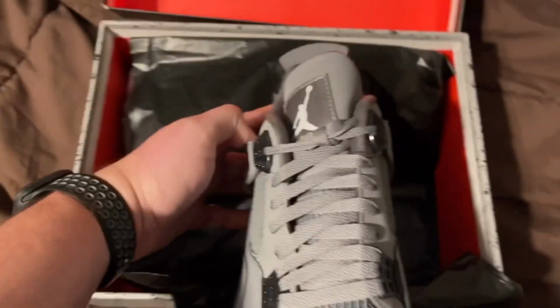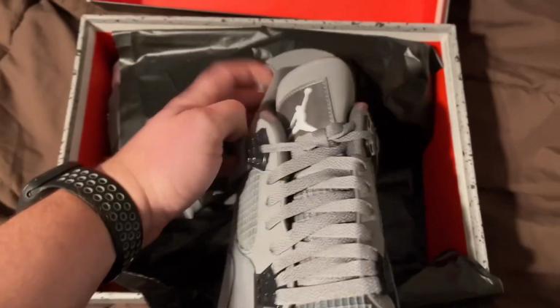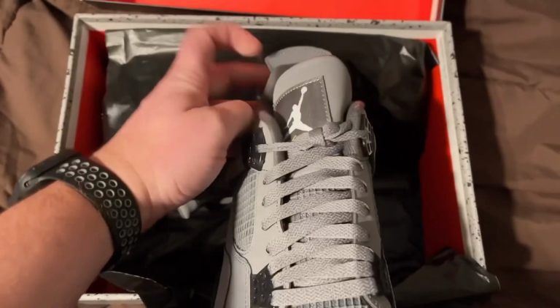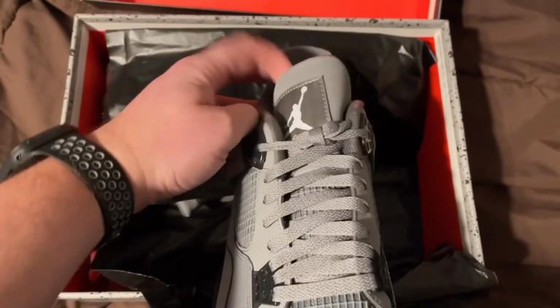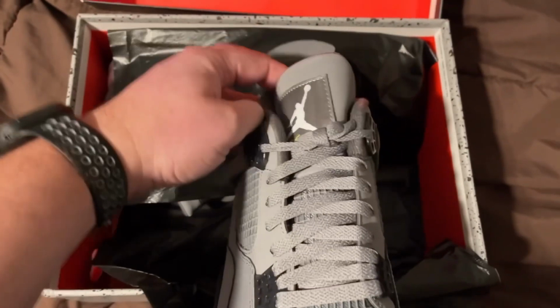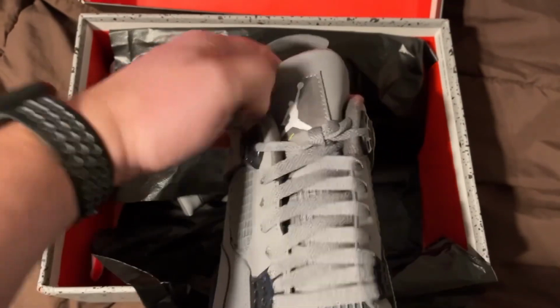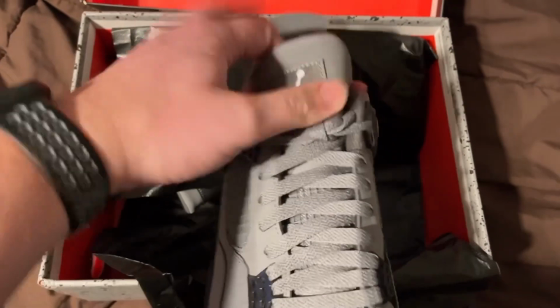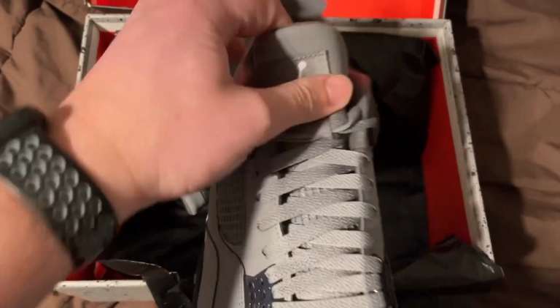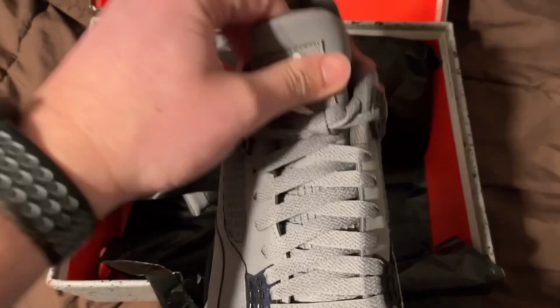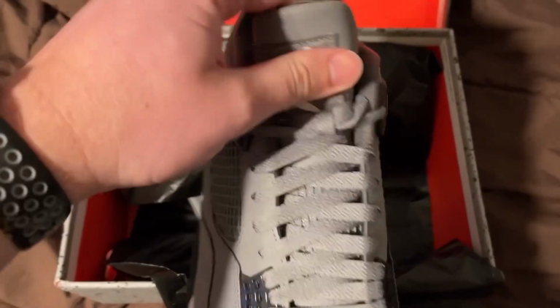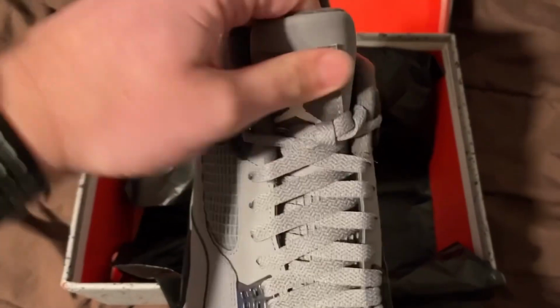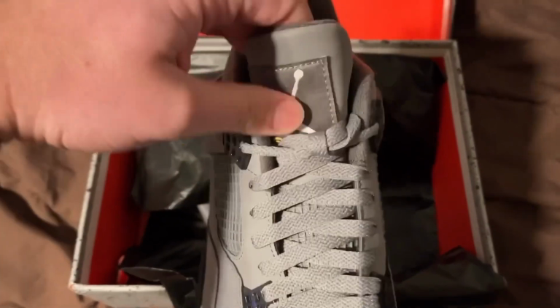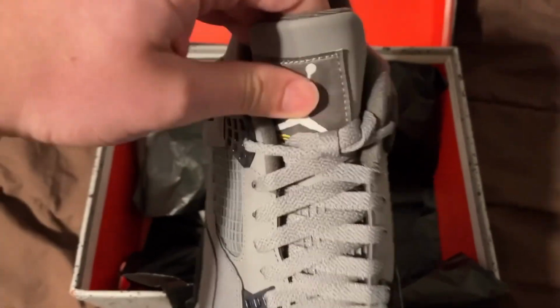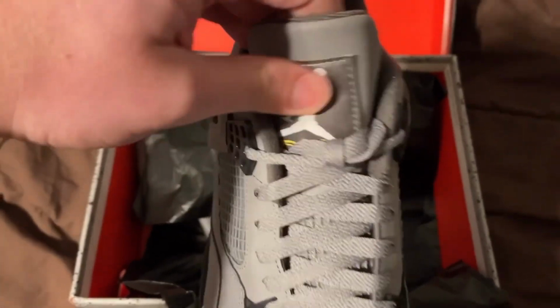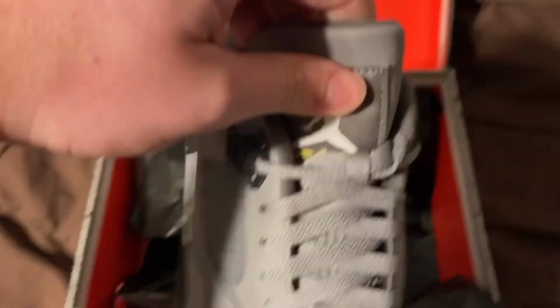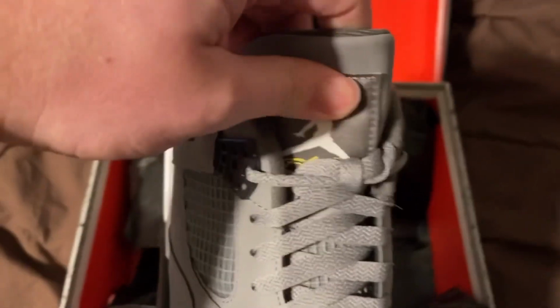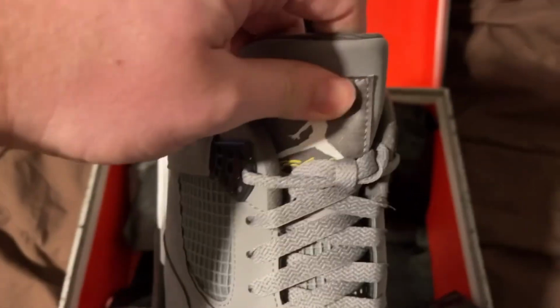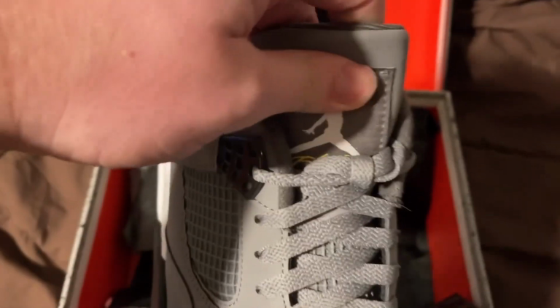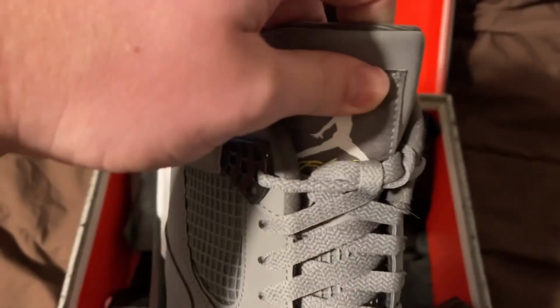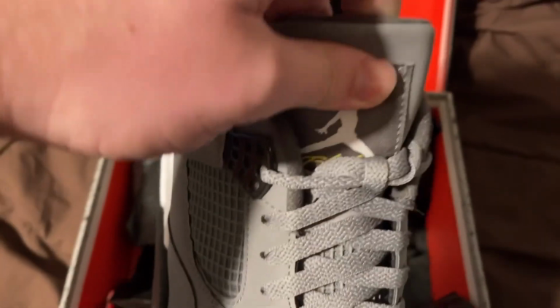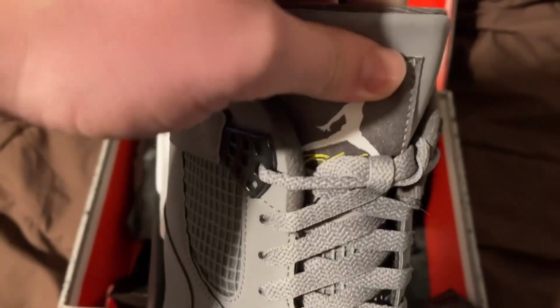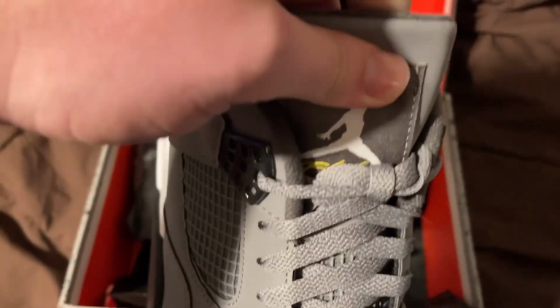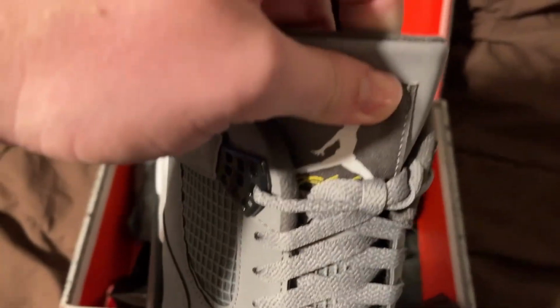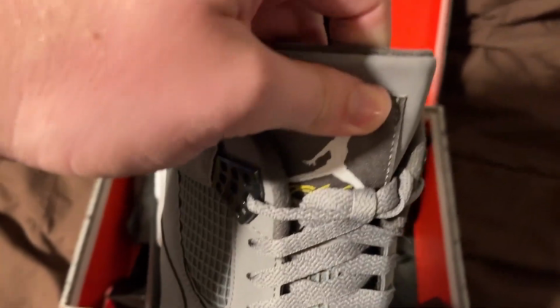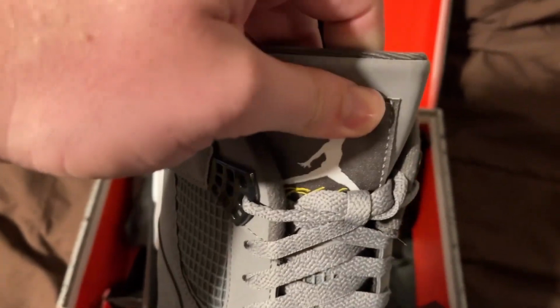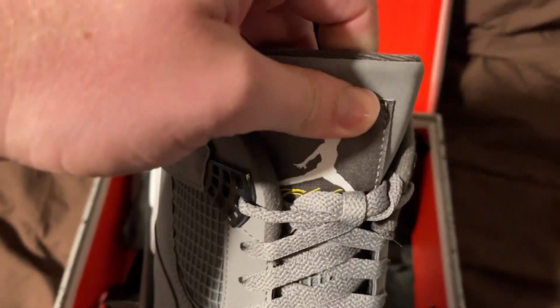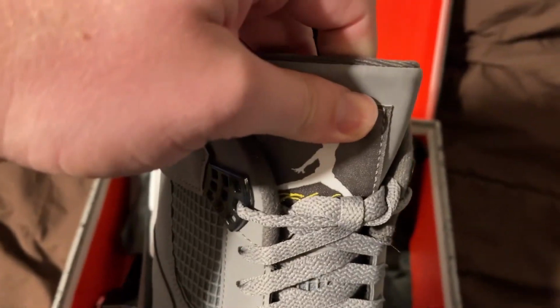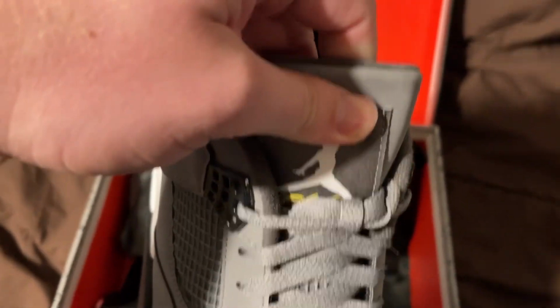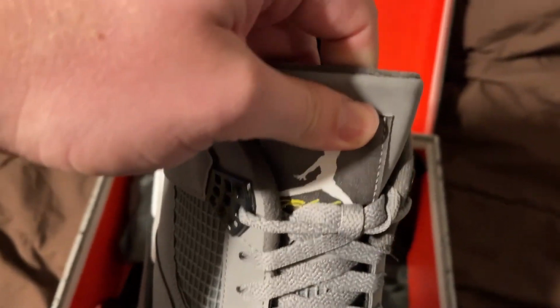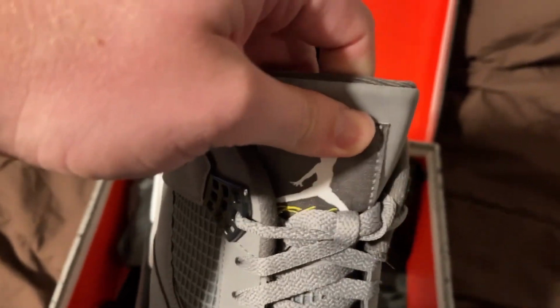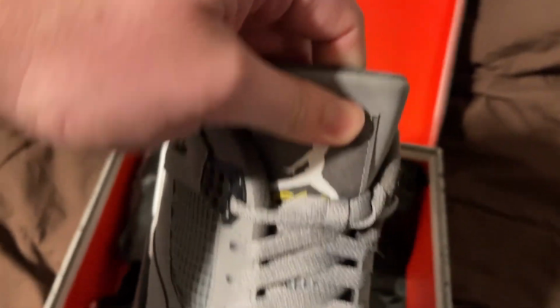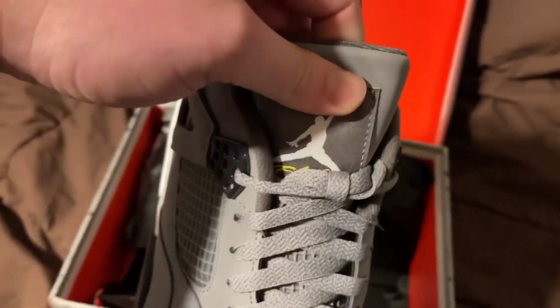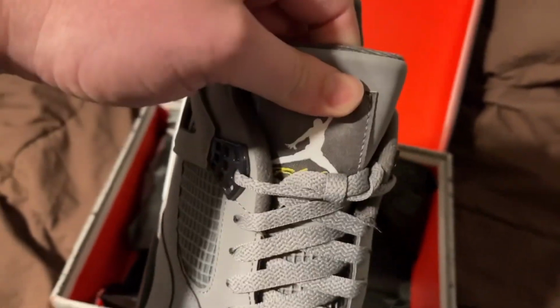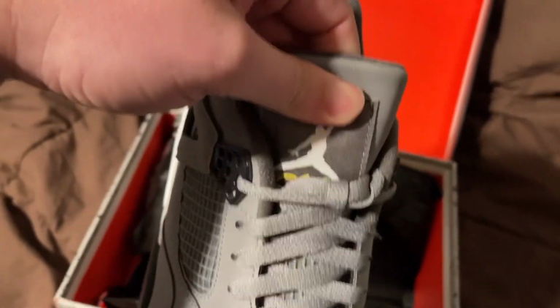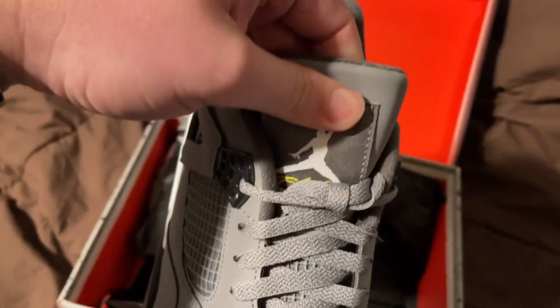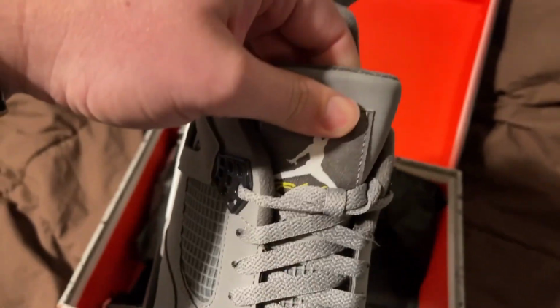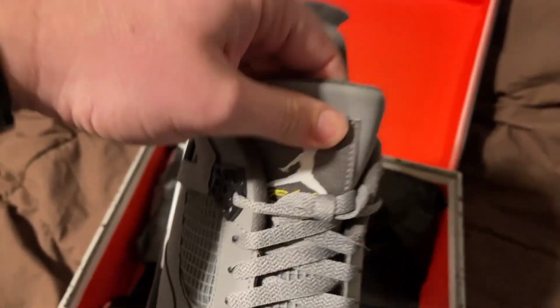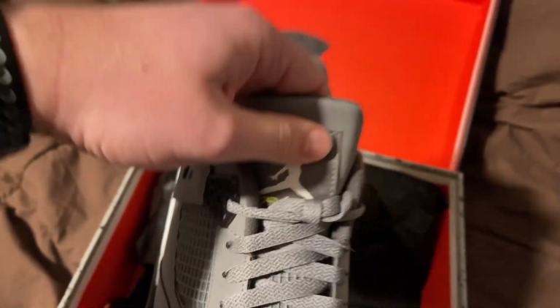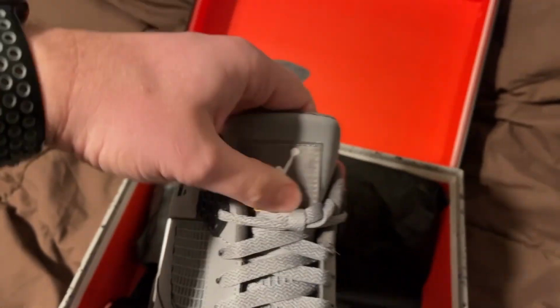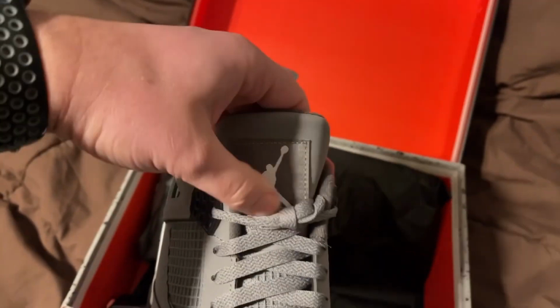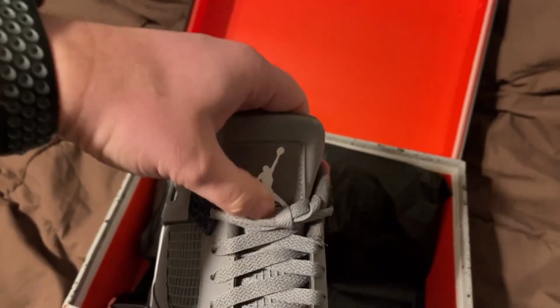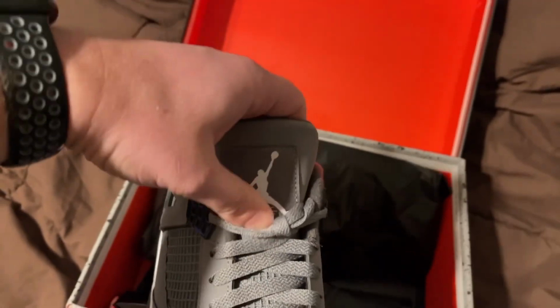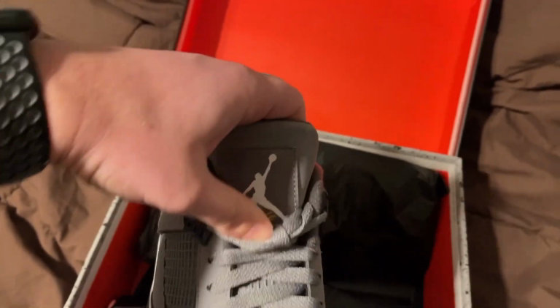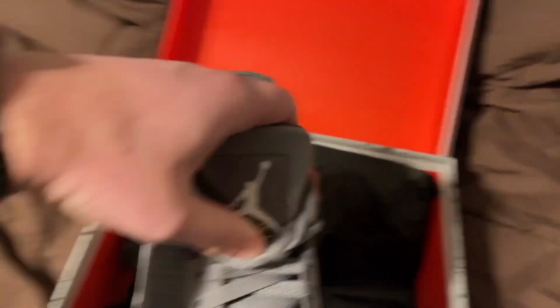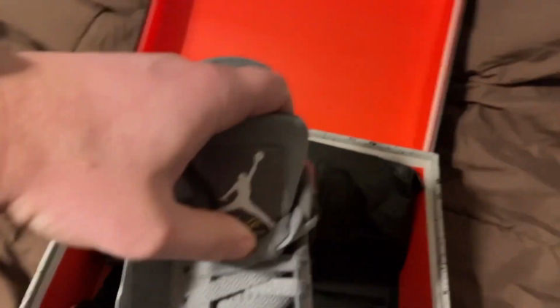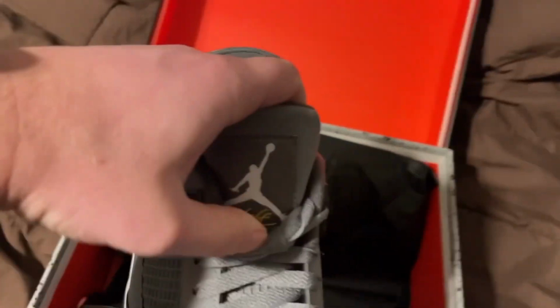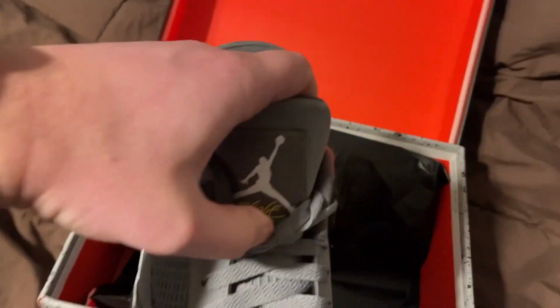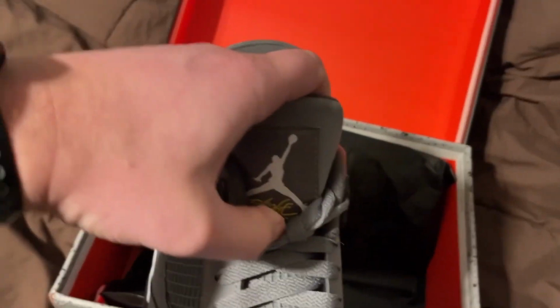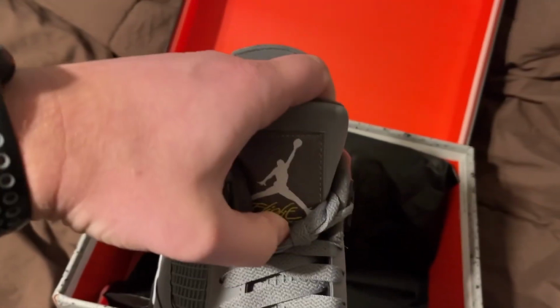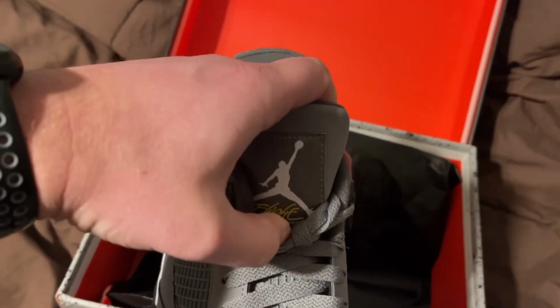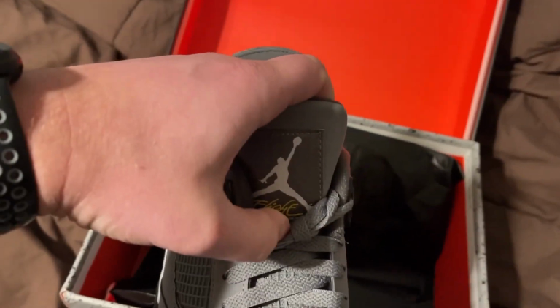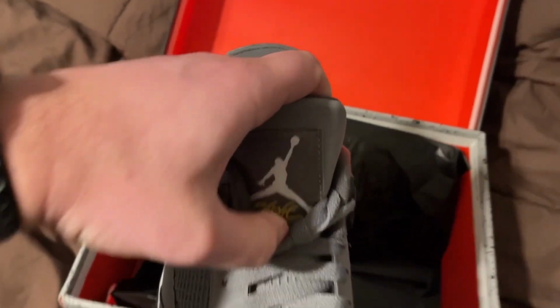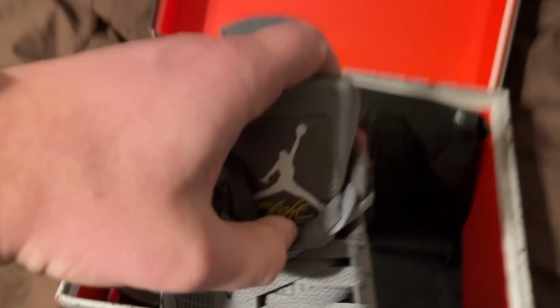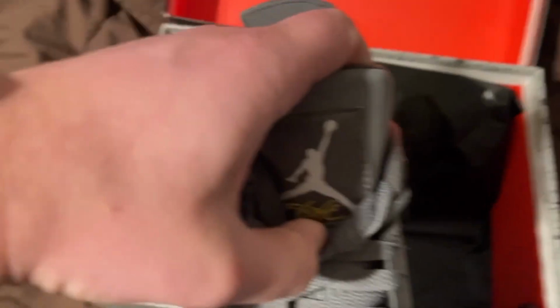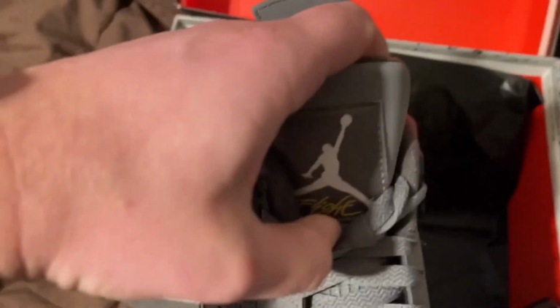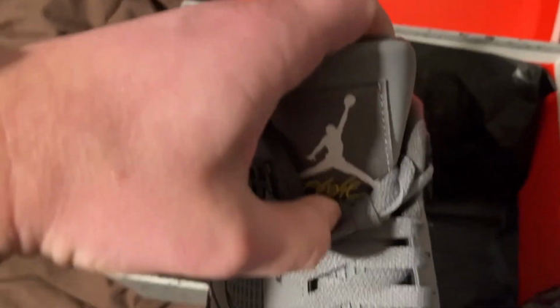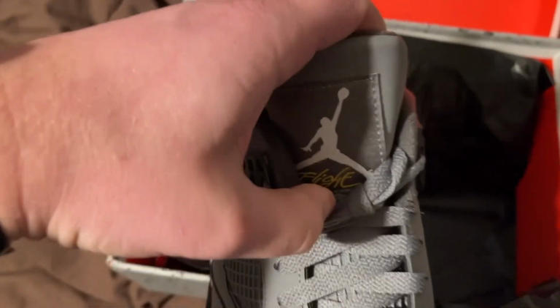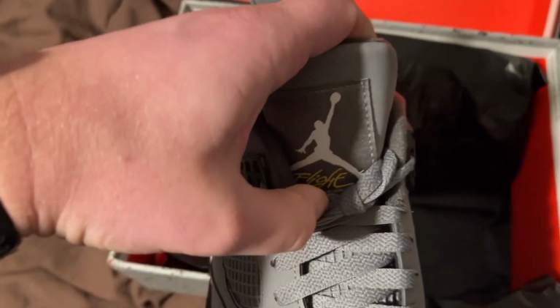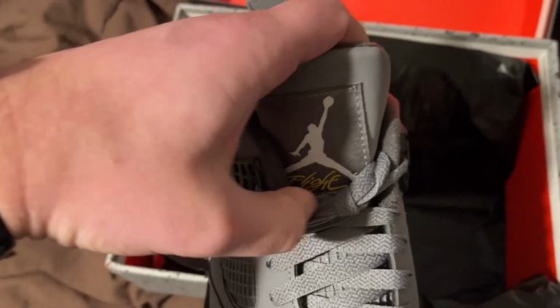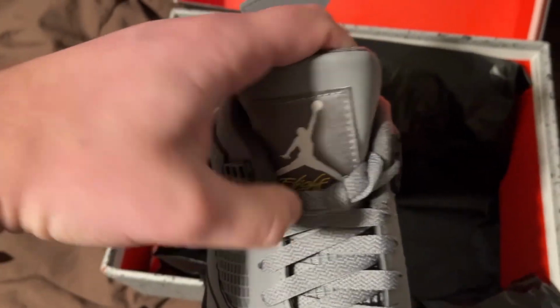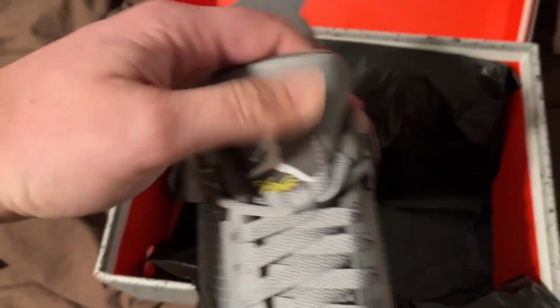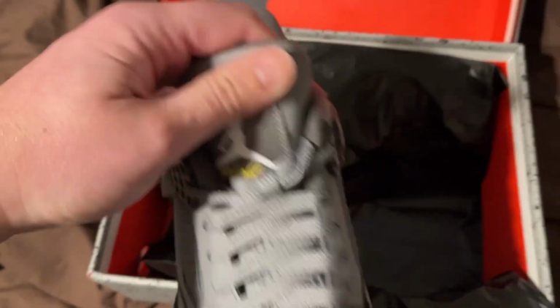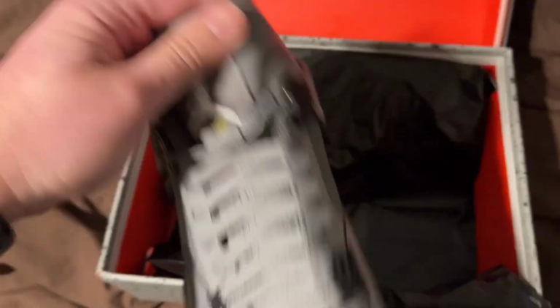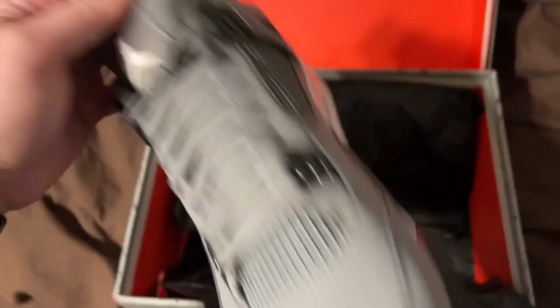Let's check it out. It says 'Flight' underneath the tongue.